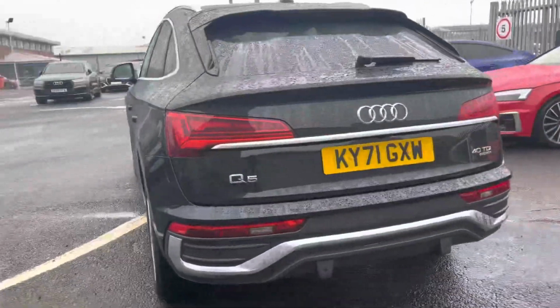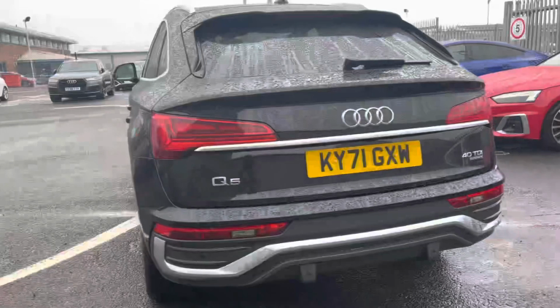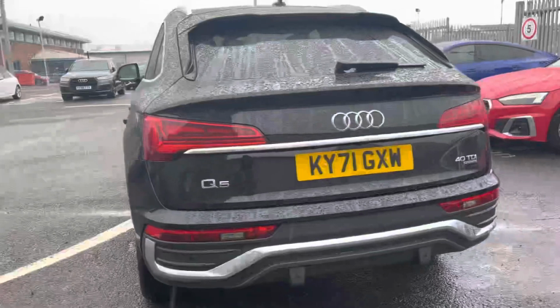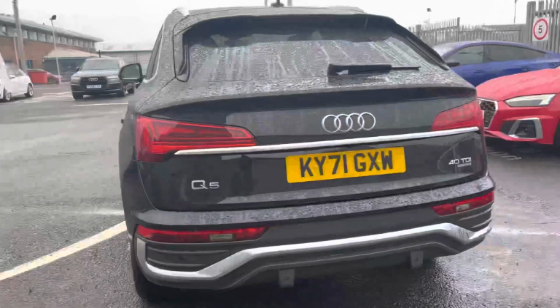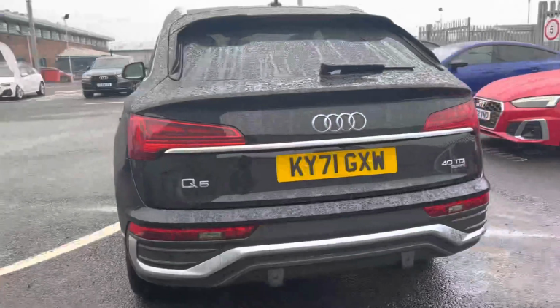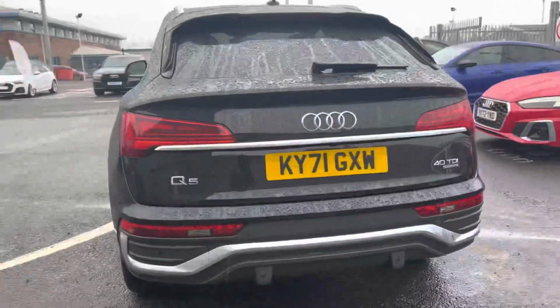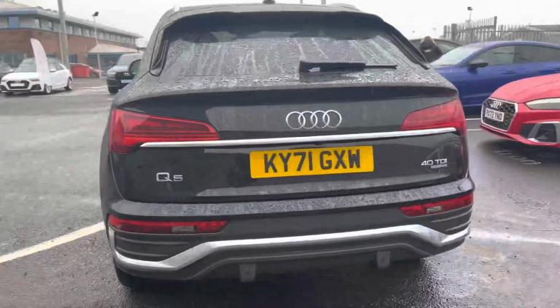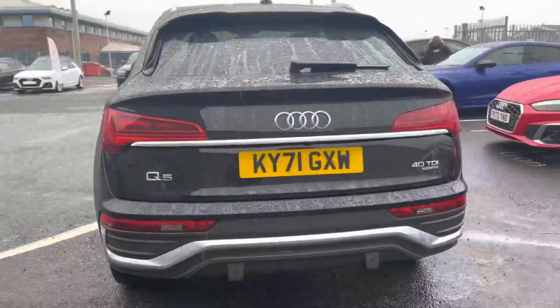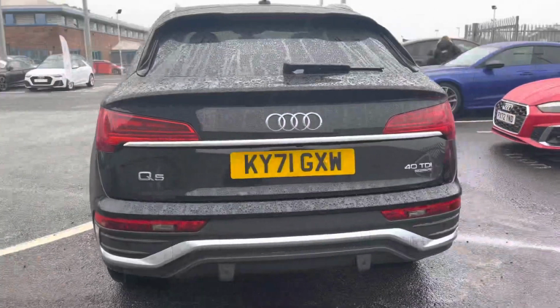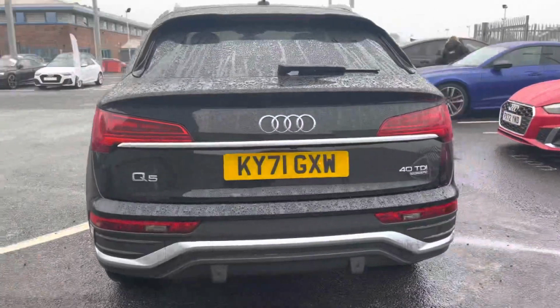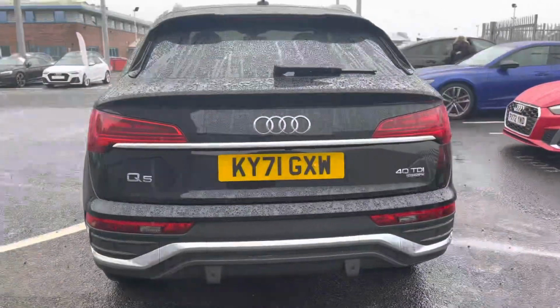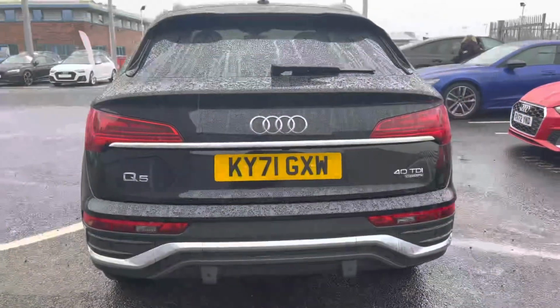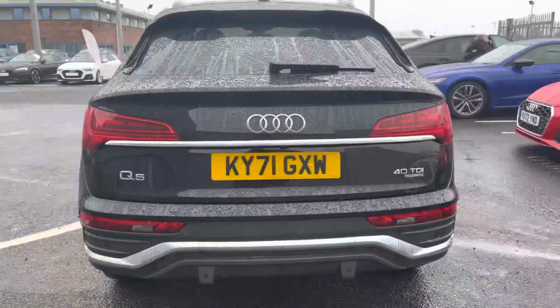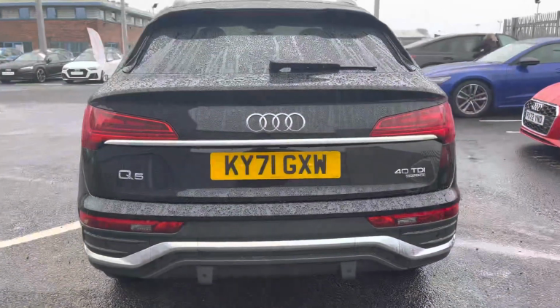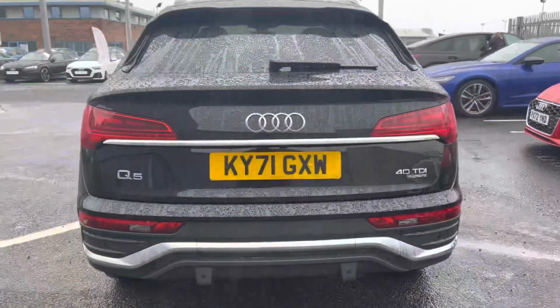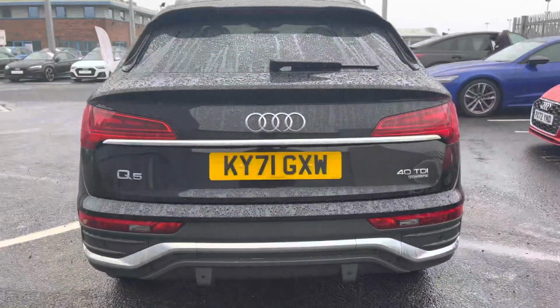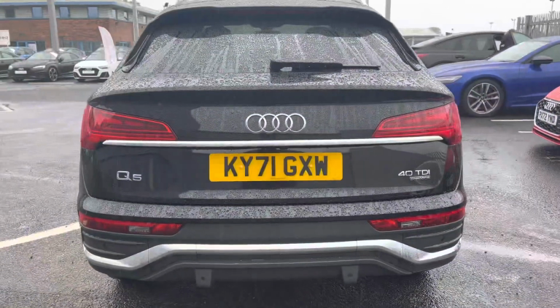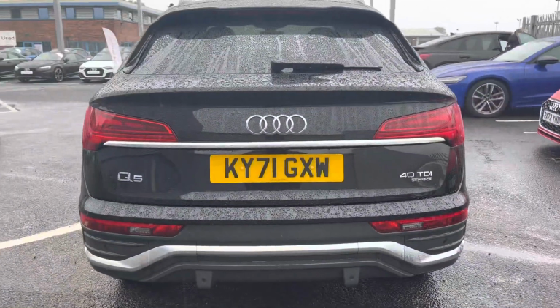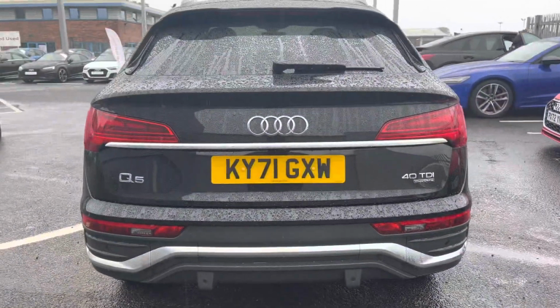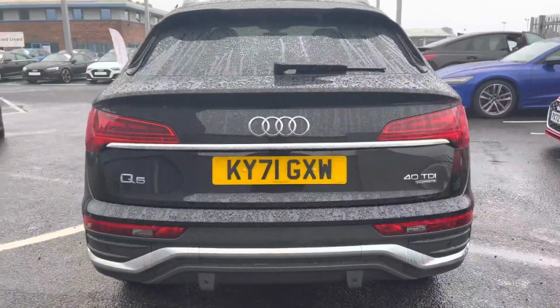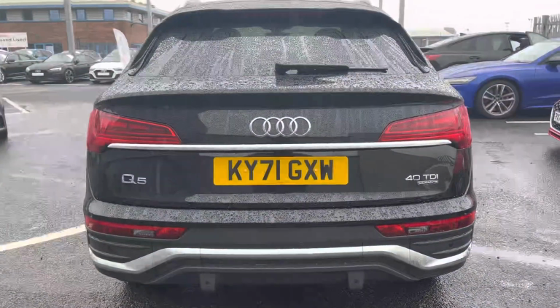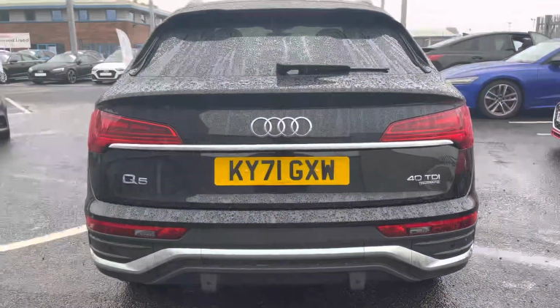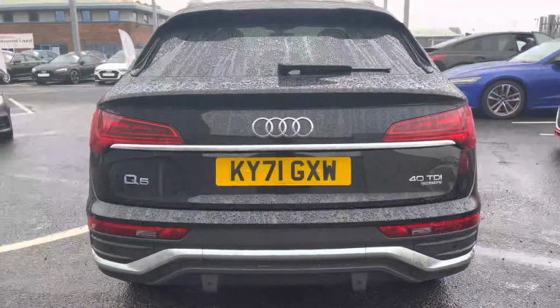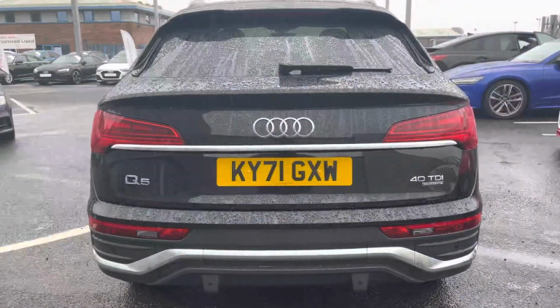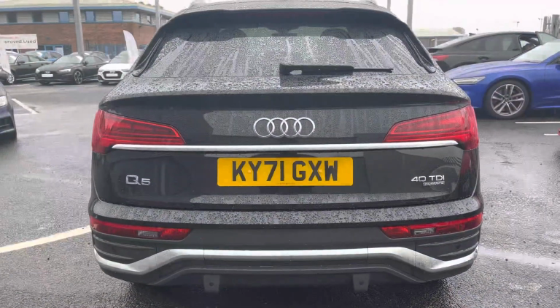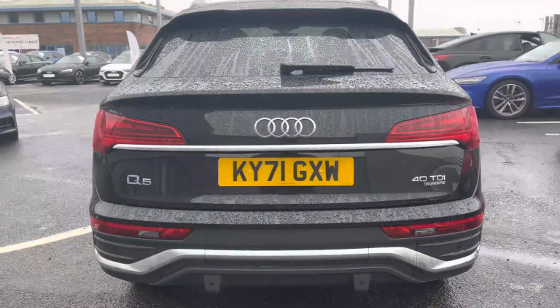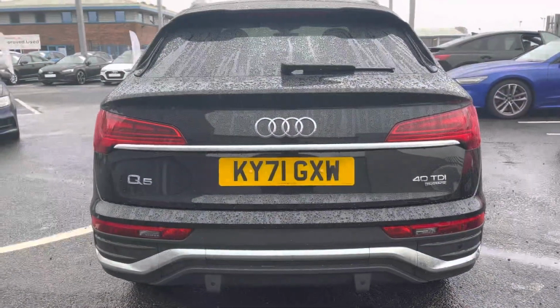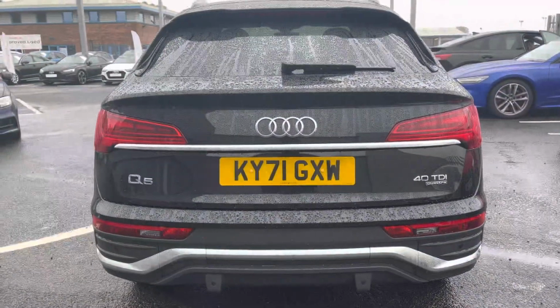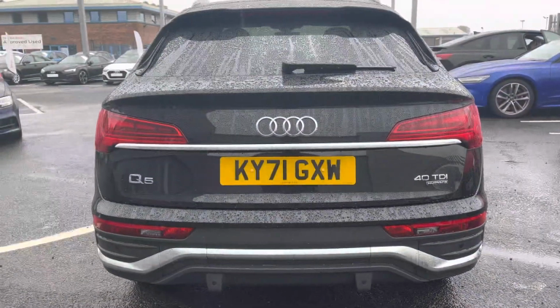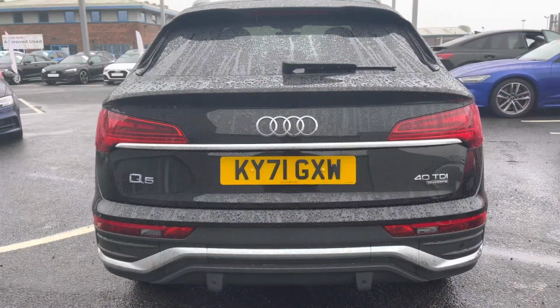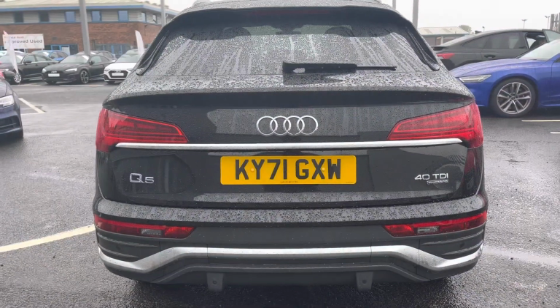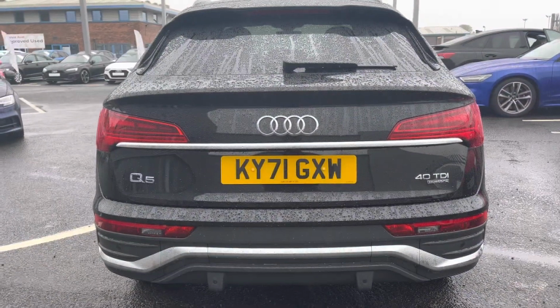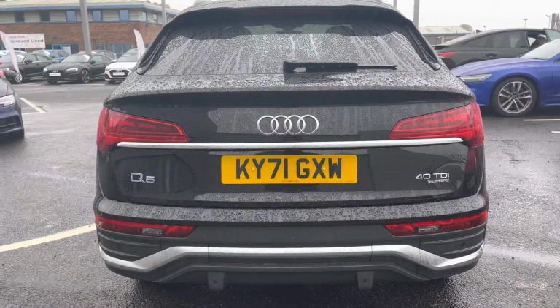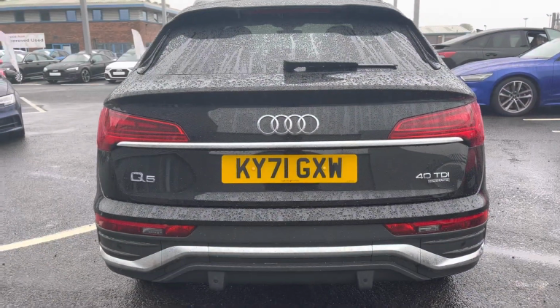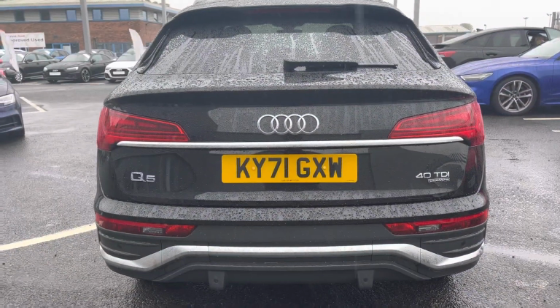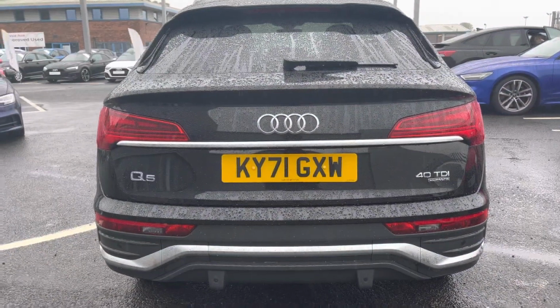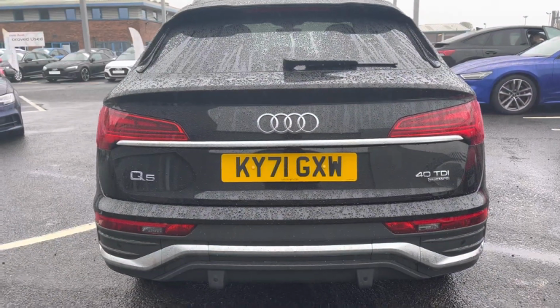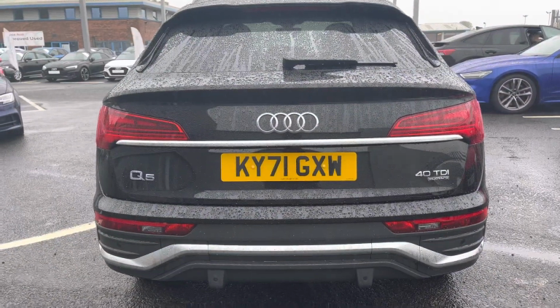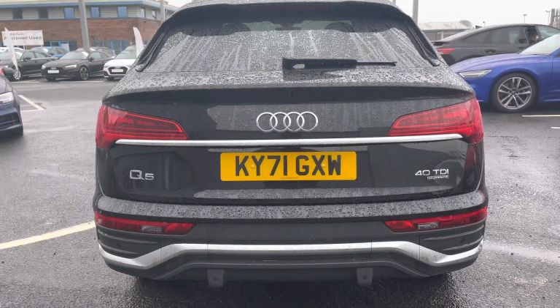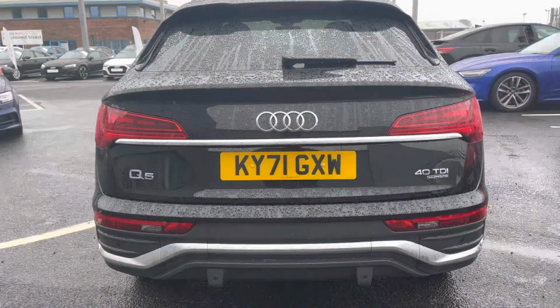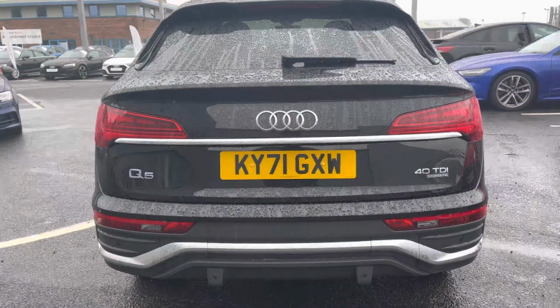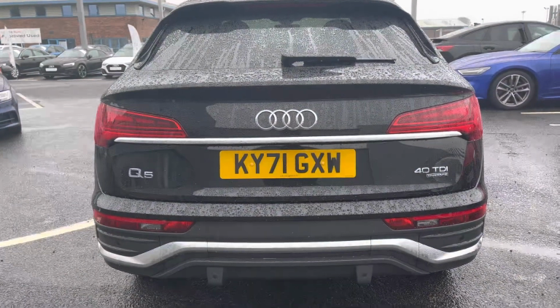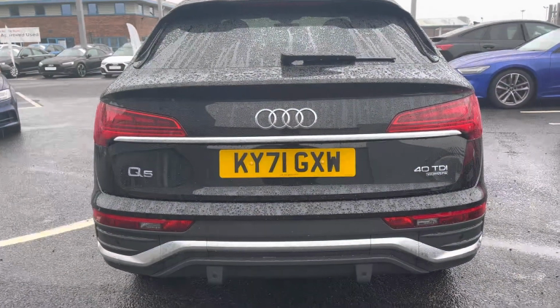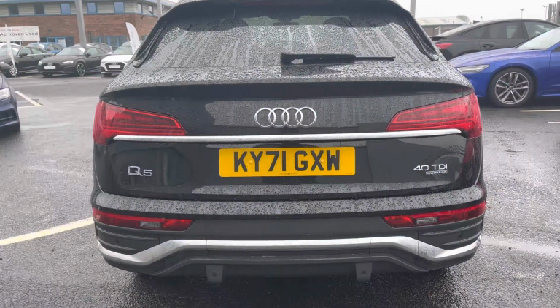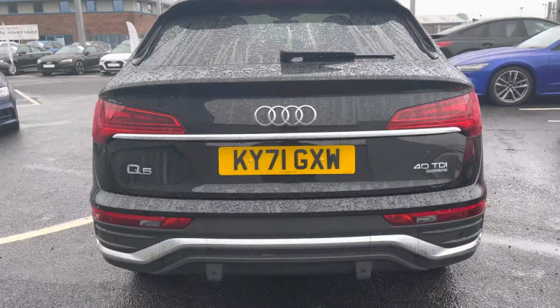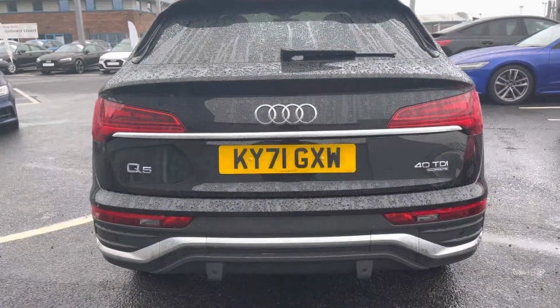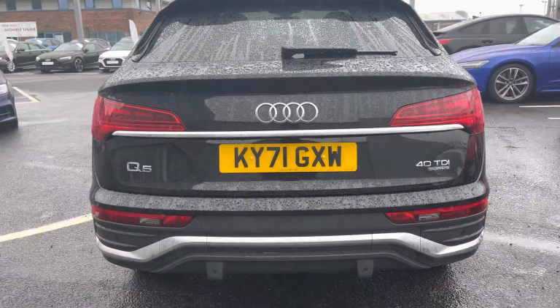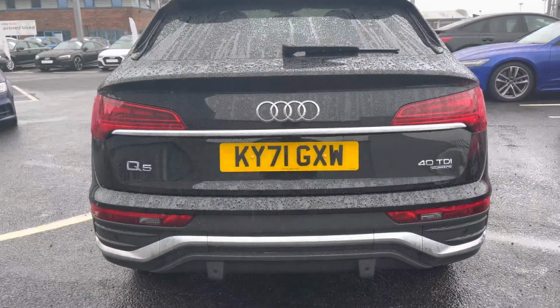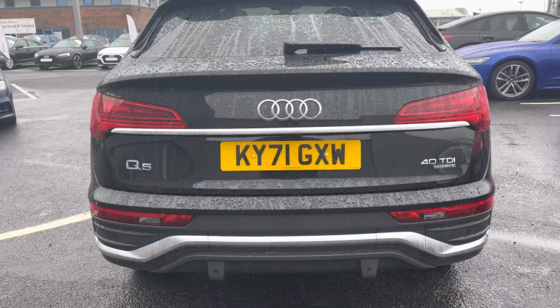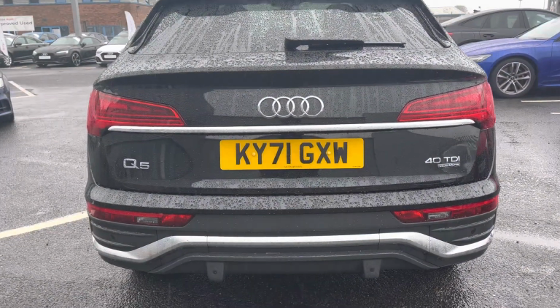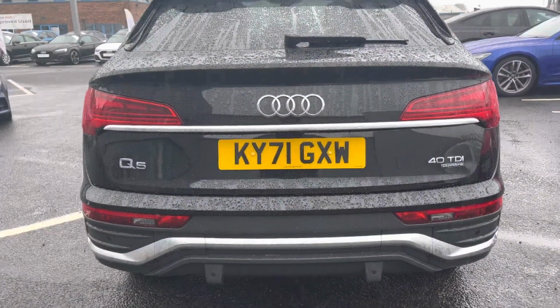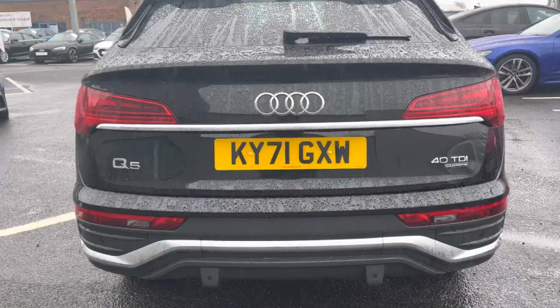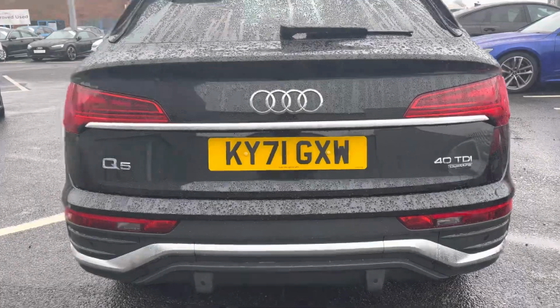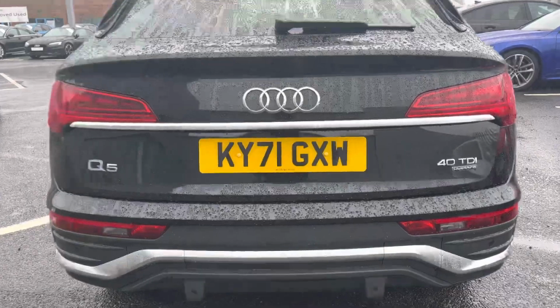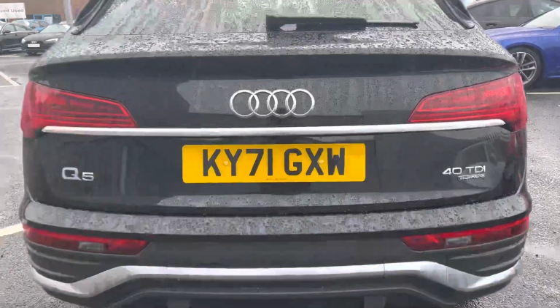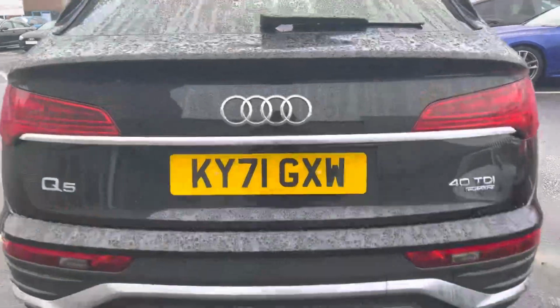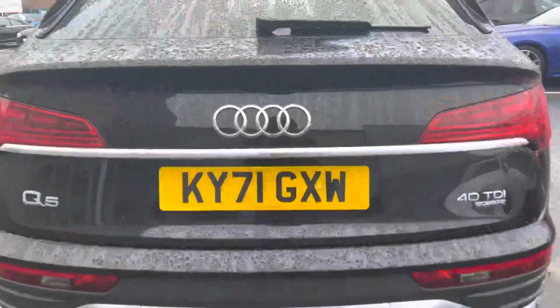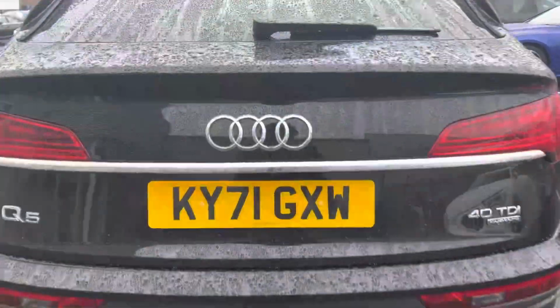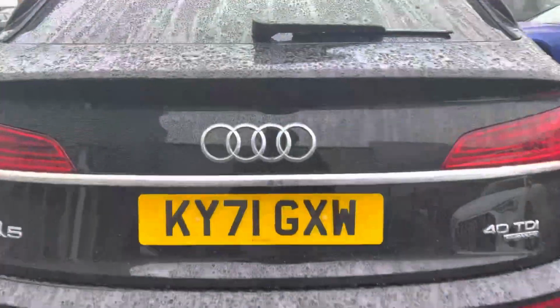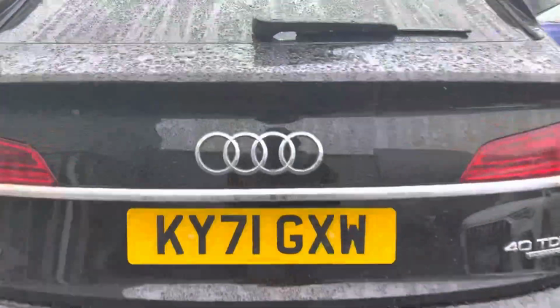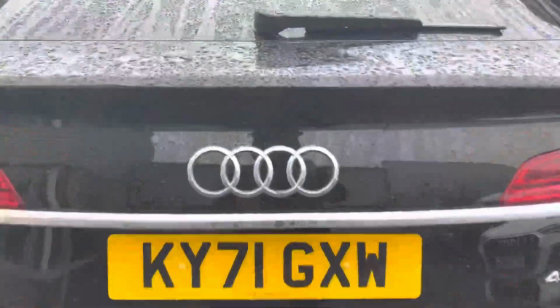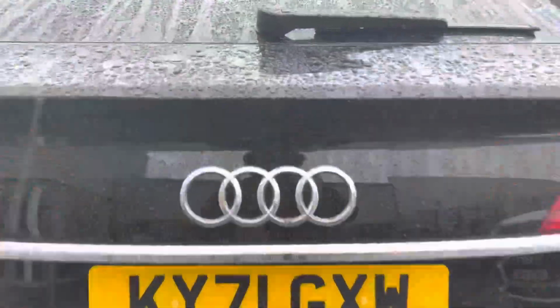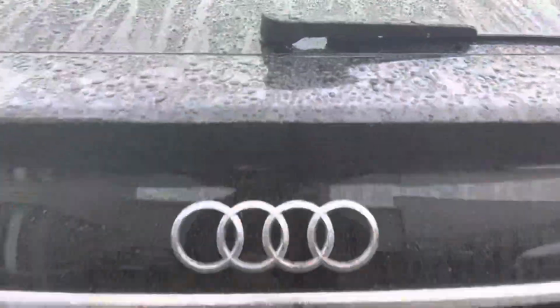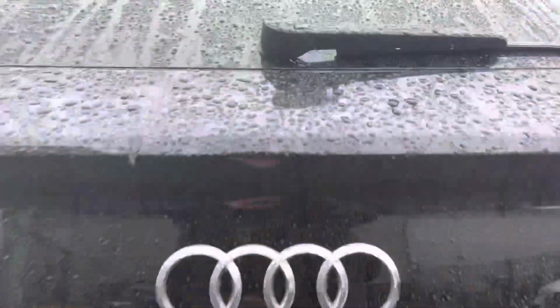Making our way to the rear of this Q5, it comes fitted with some fantastic guiding systems such as the rear-view camera as well as front and rear parking sensors.